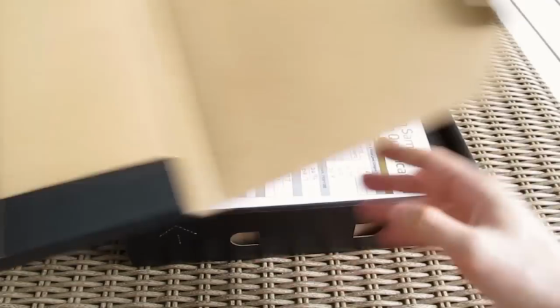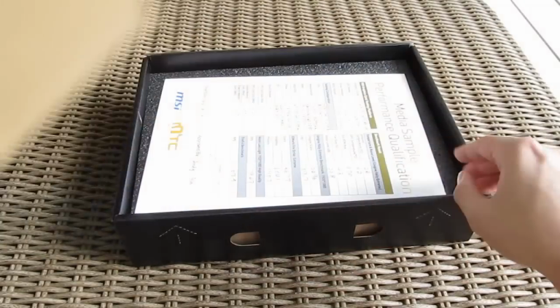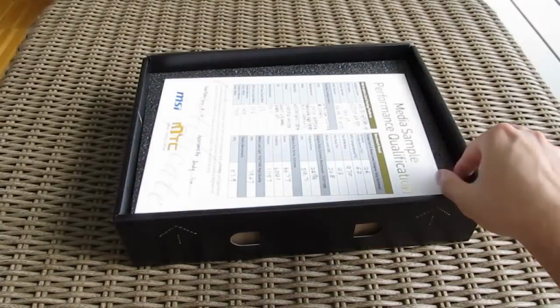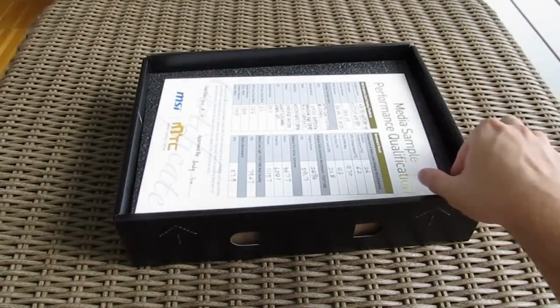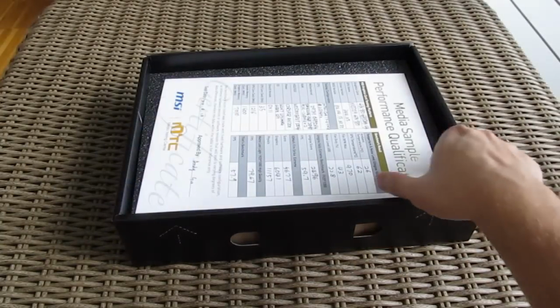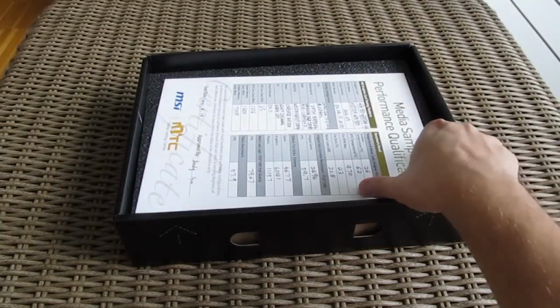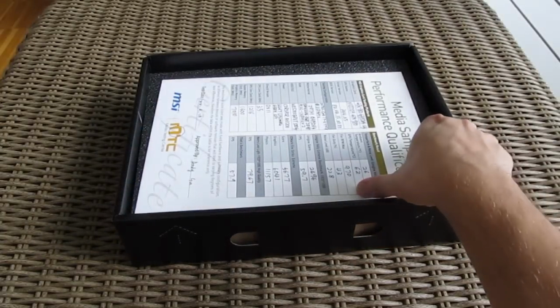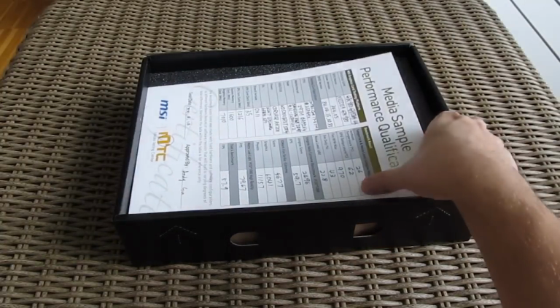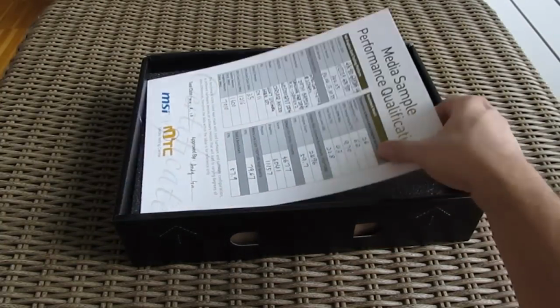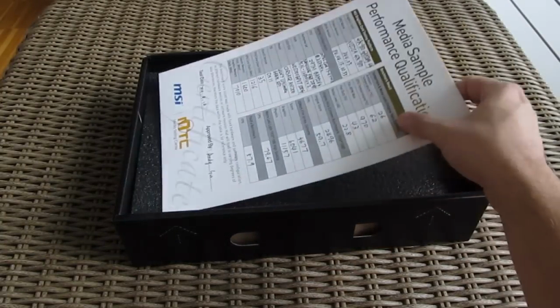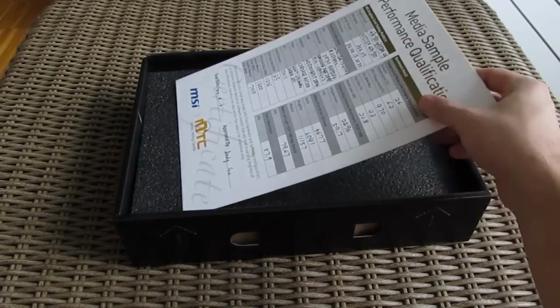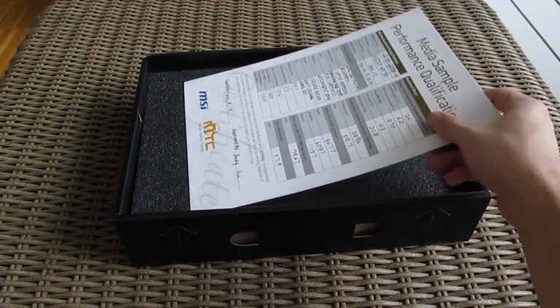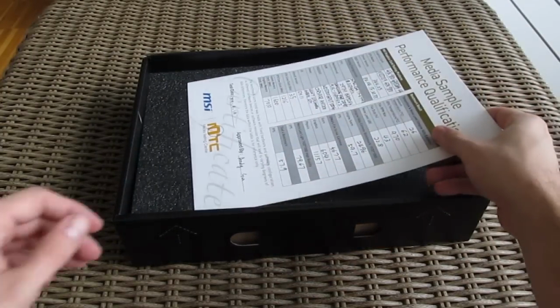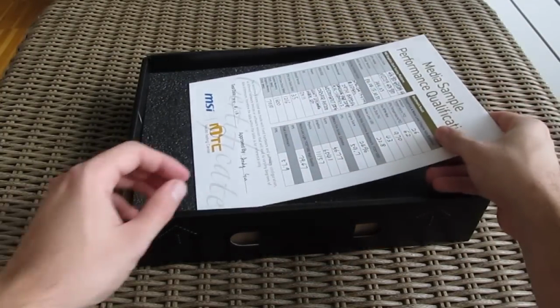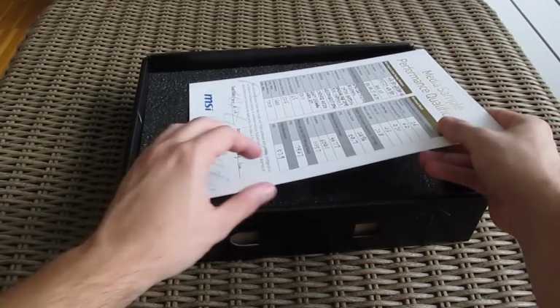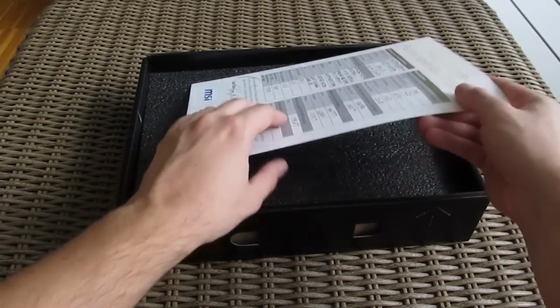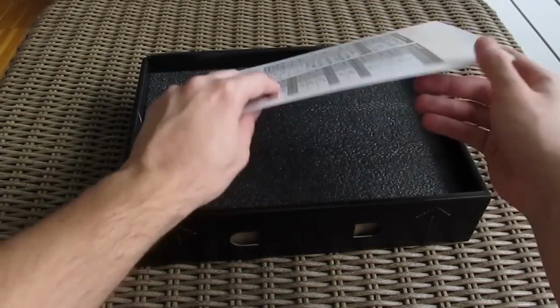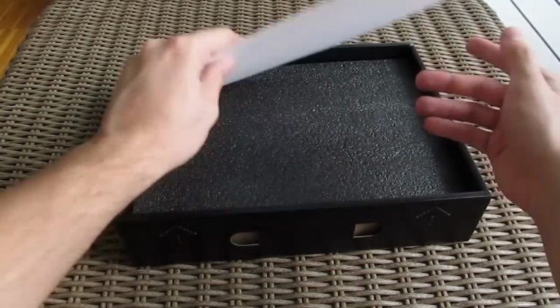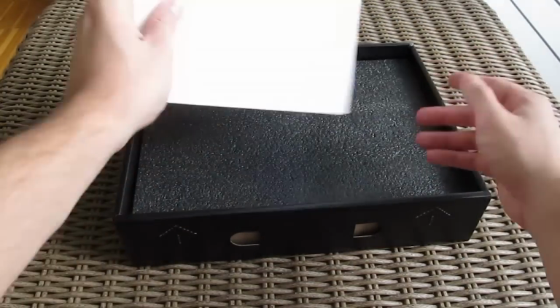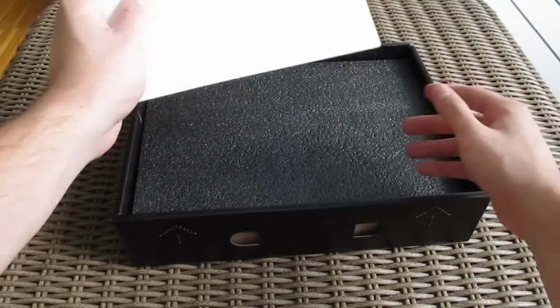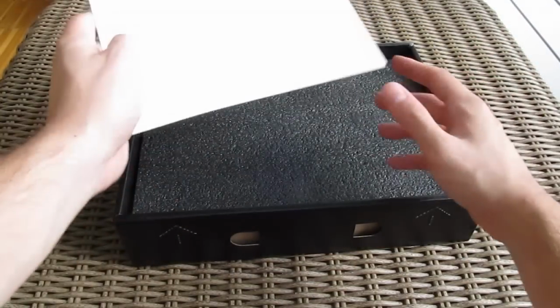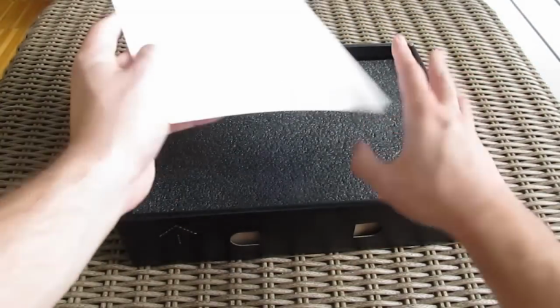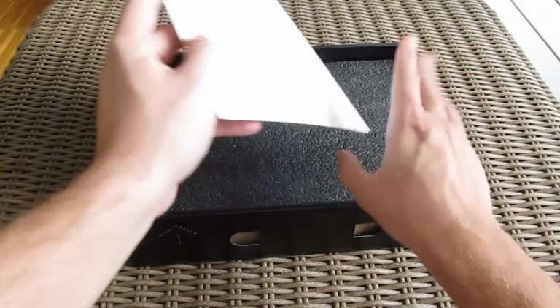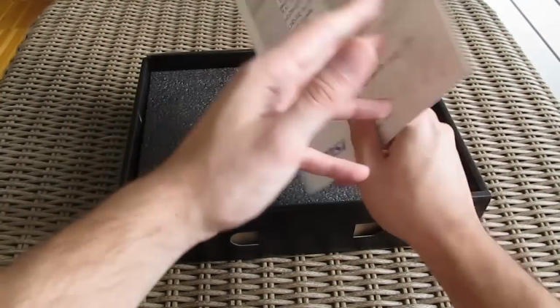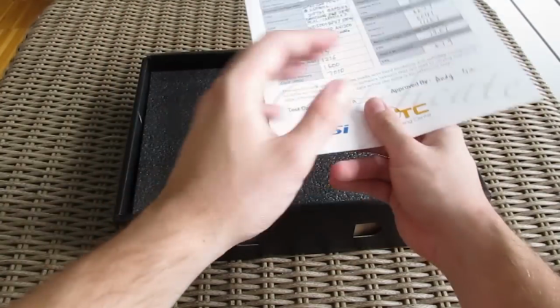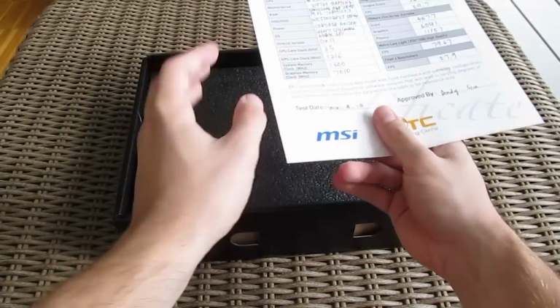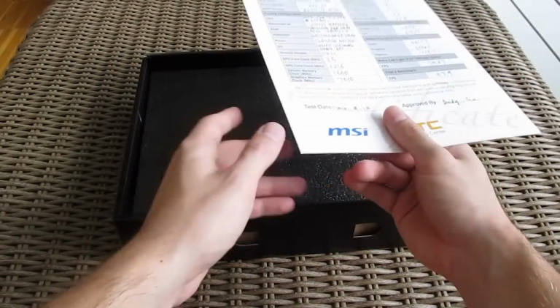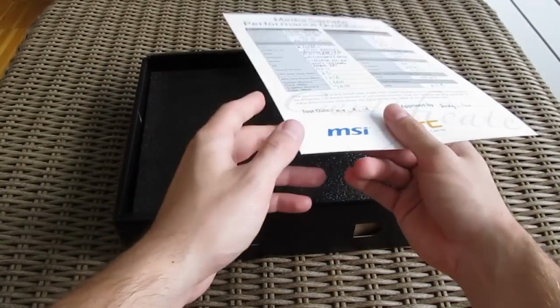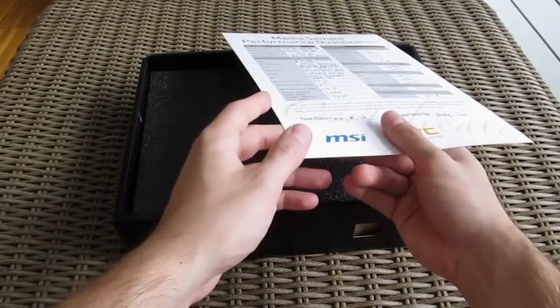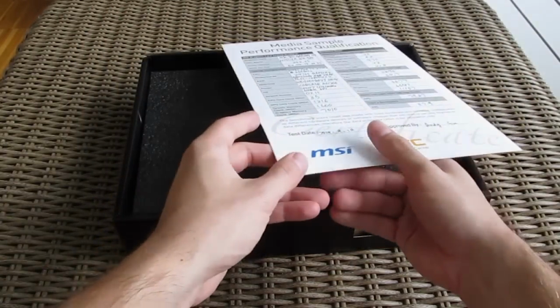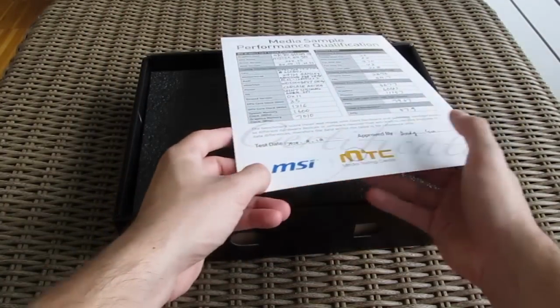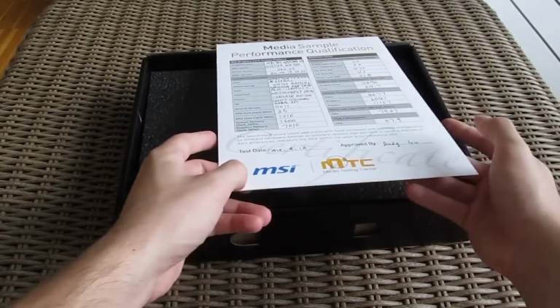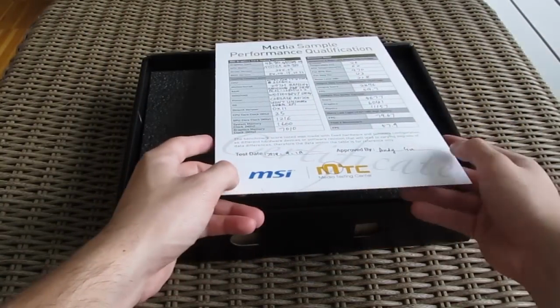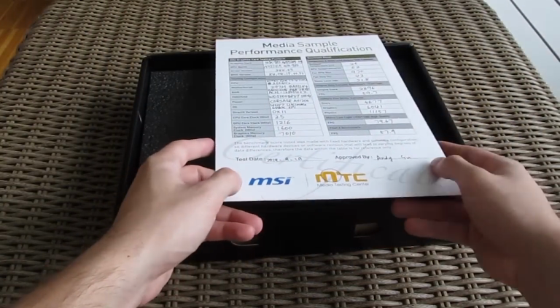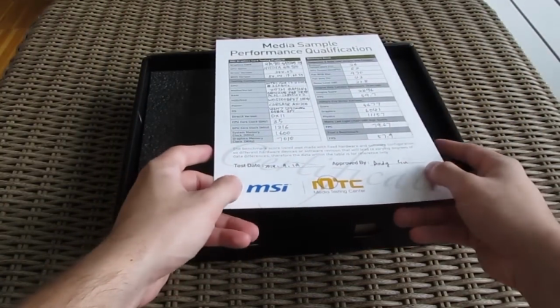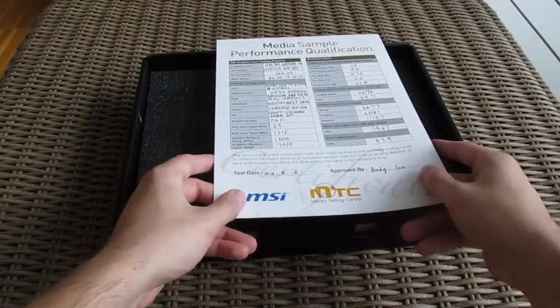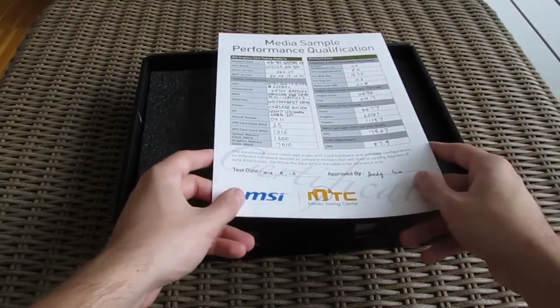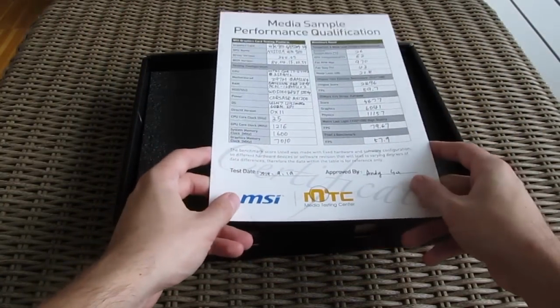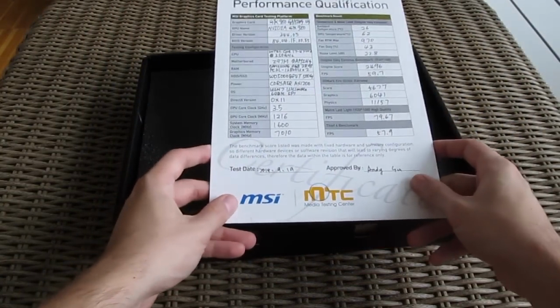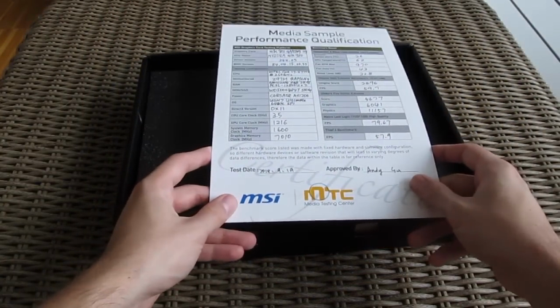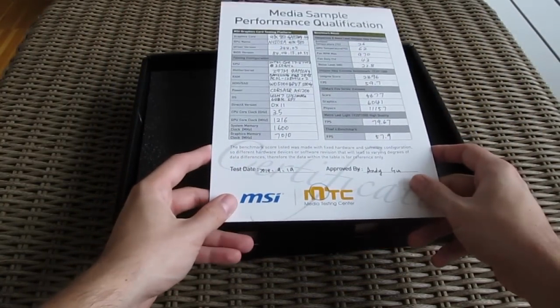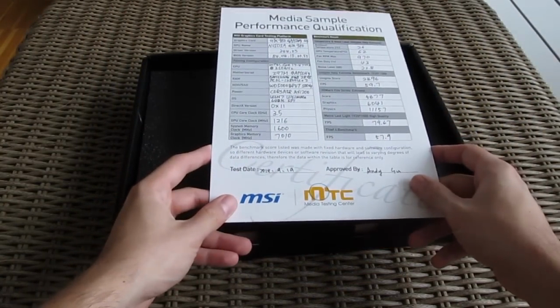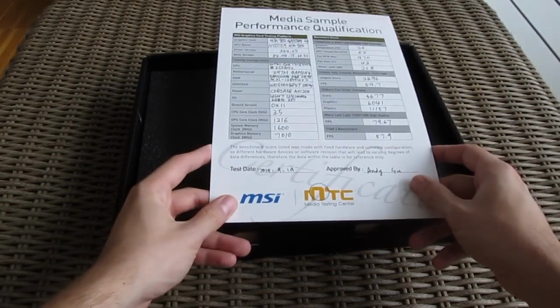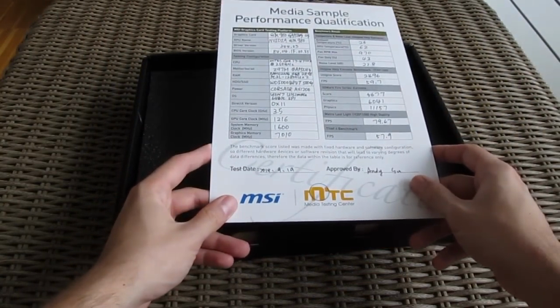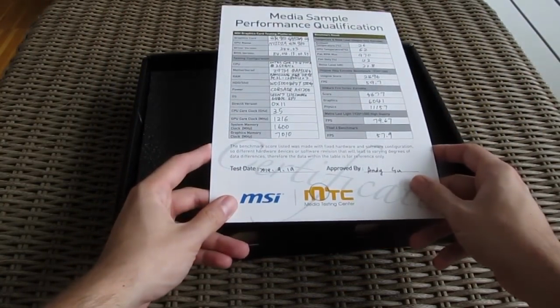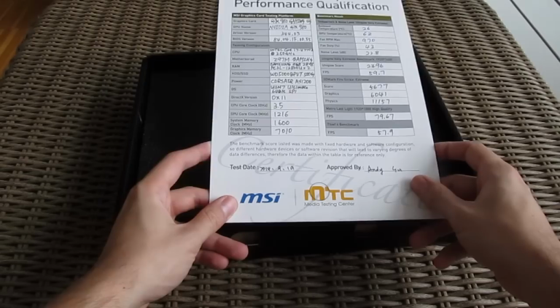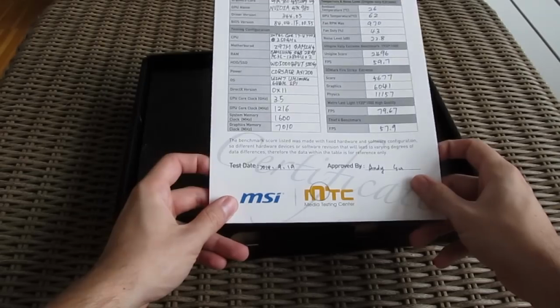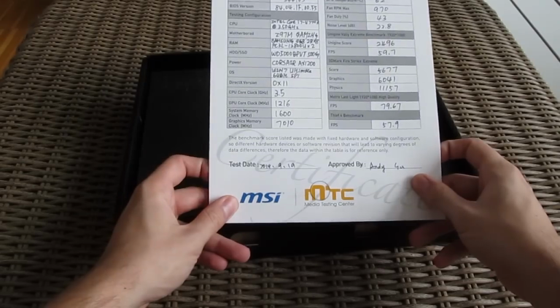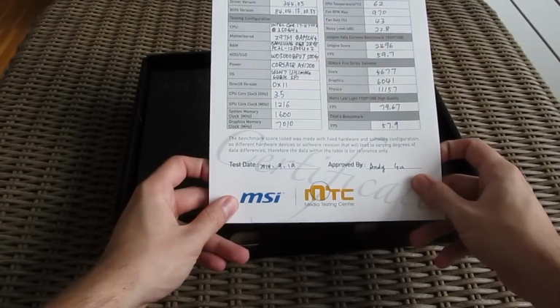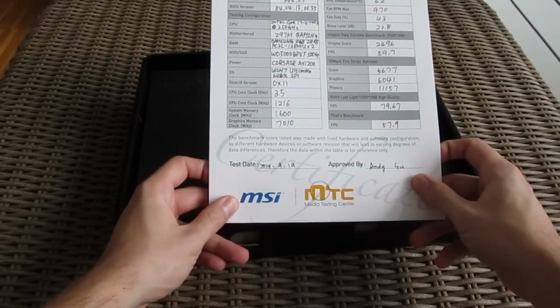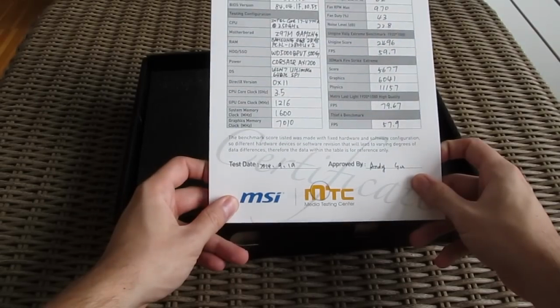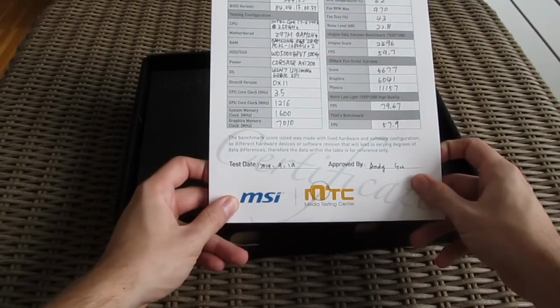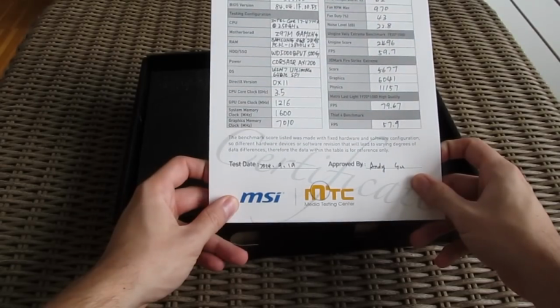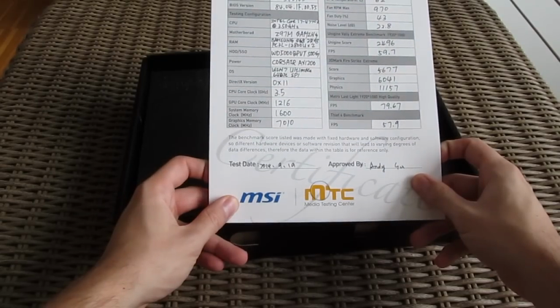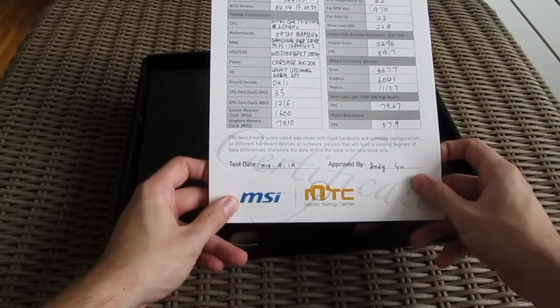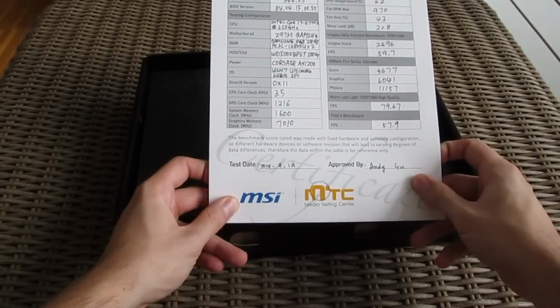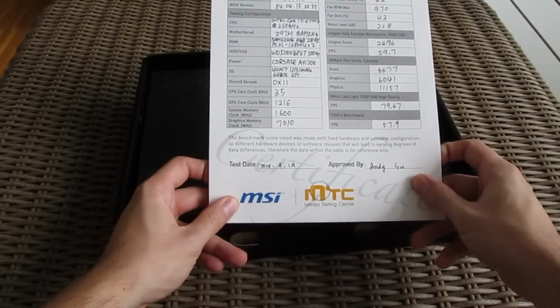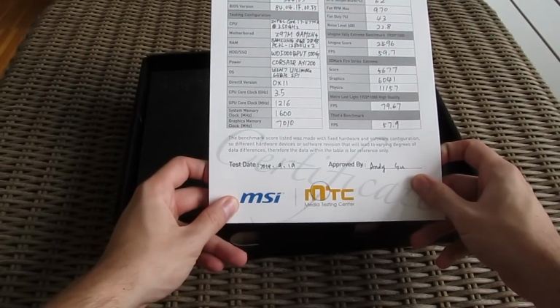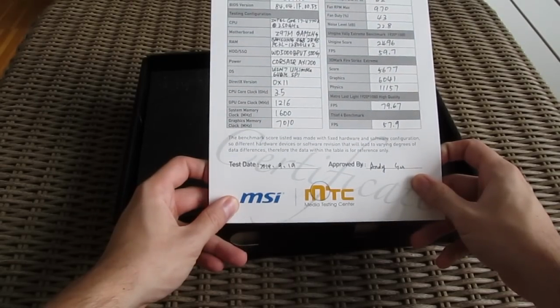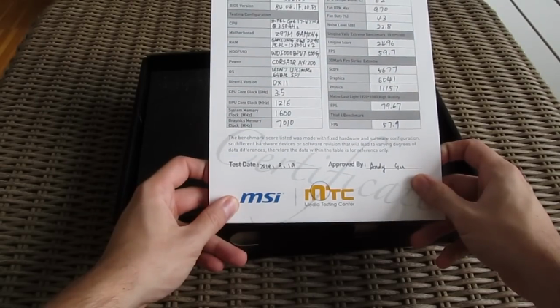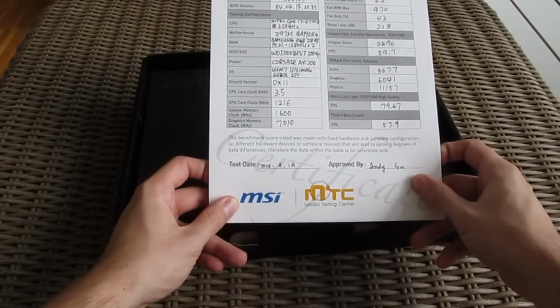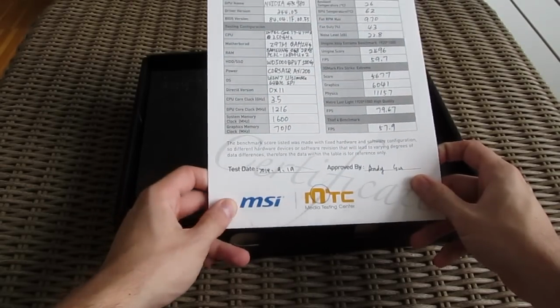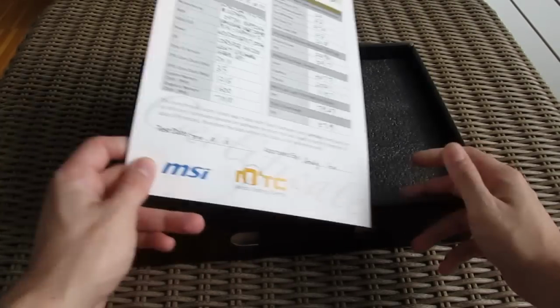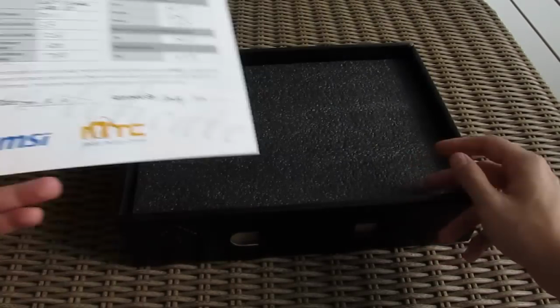And this is a specification sheet with some basic testing results, which doesn't come with the retail packaging, but this time it did since this is a media sample.